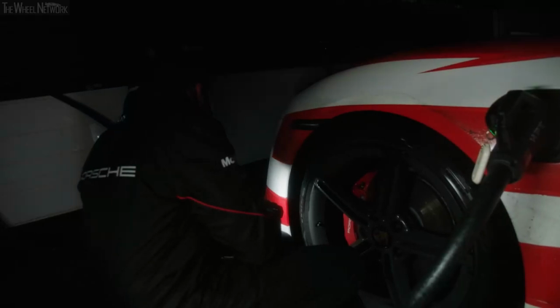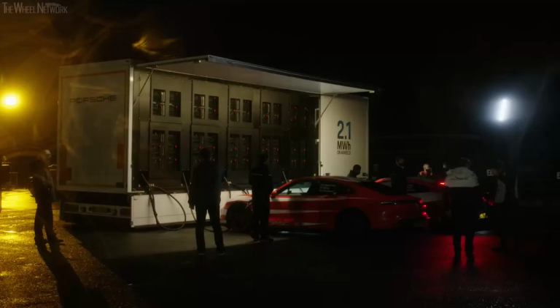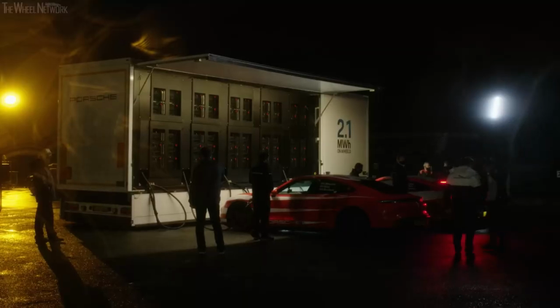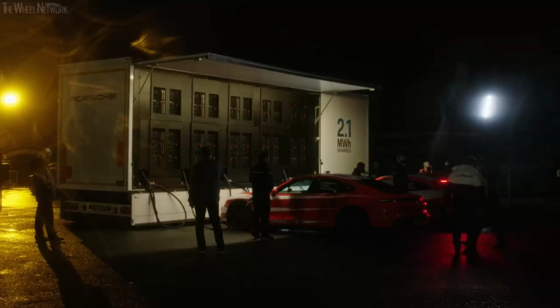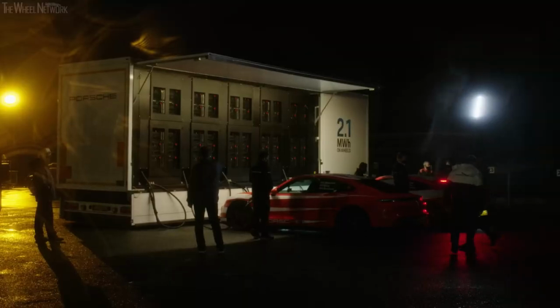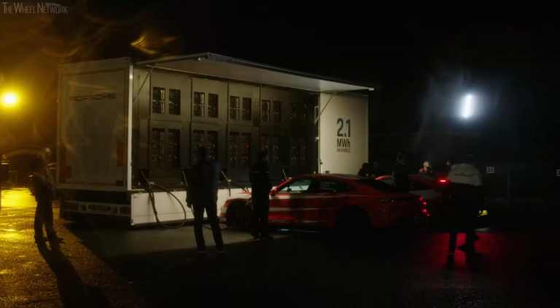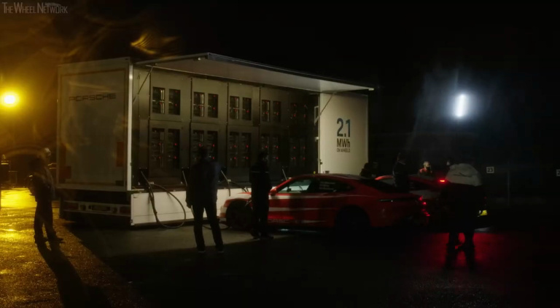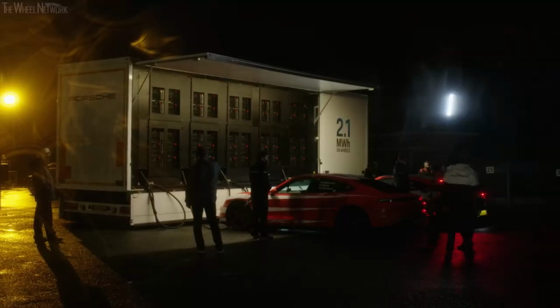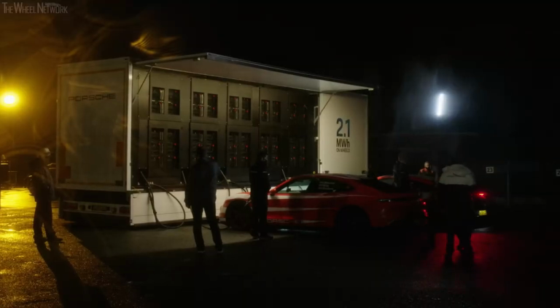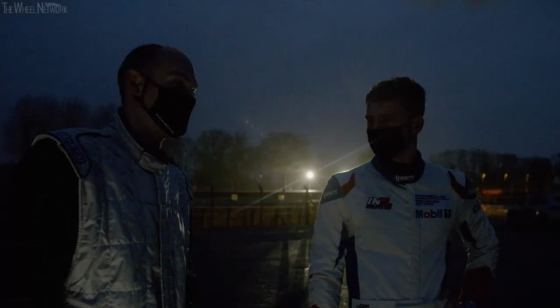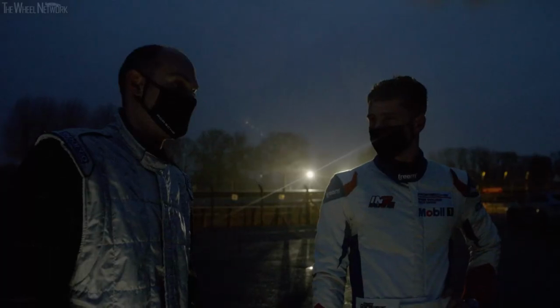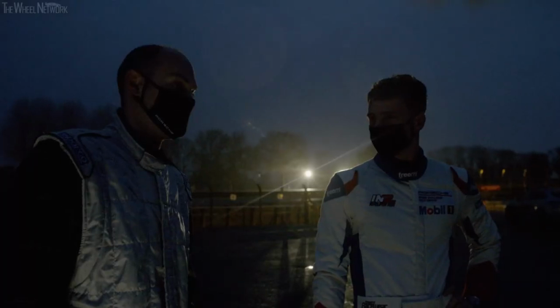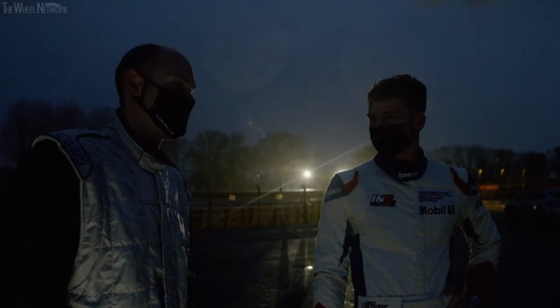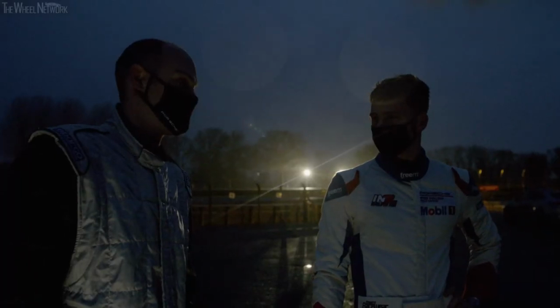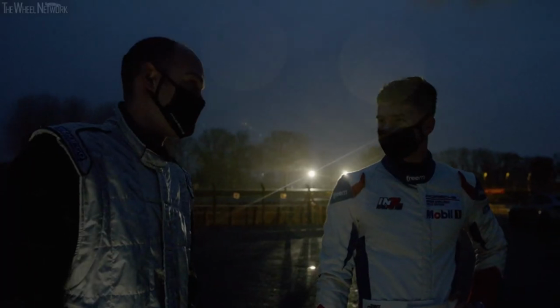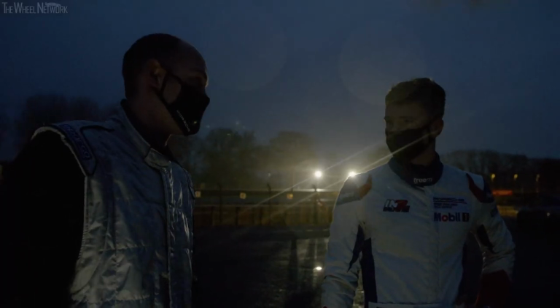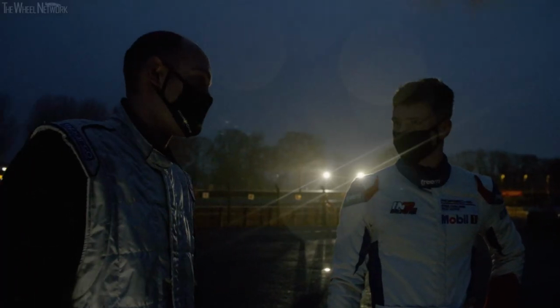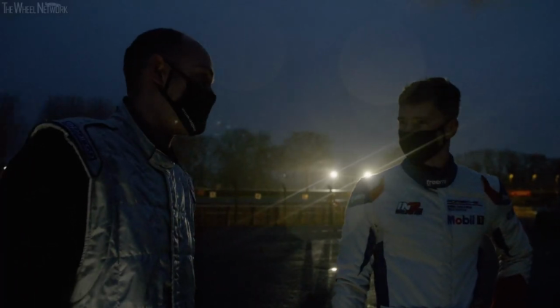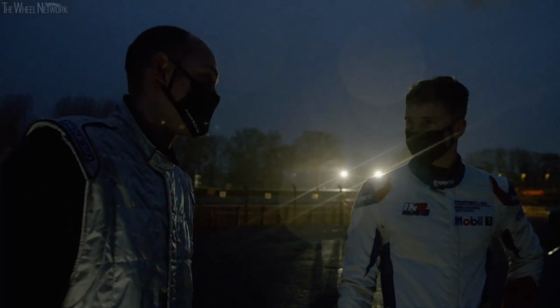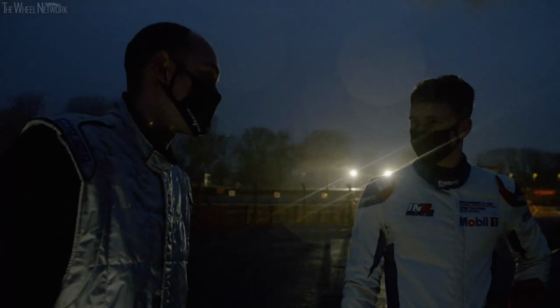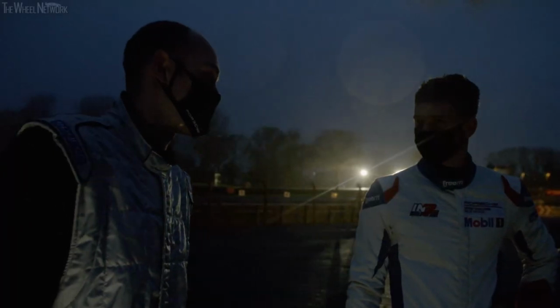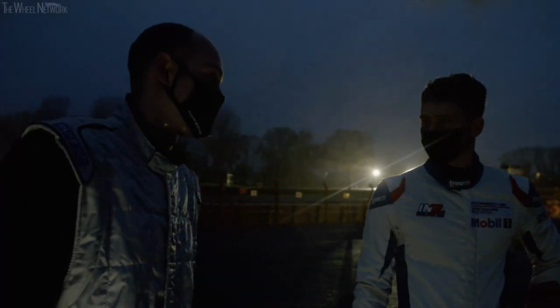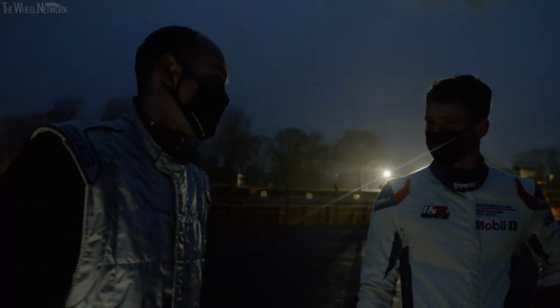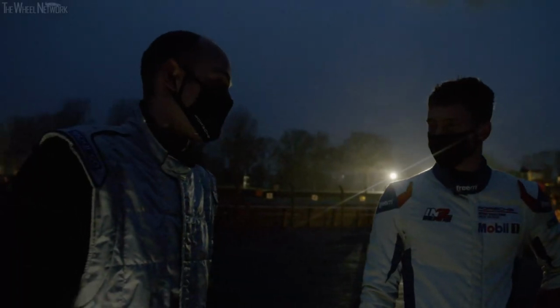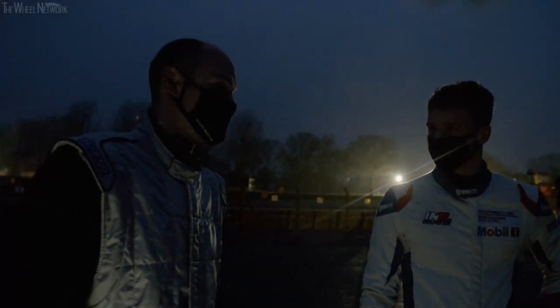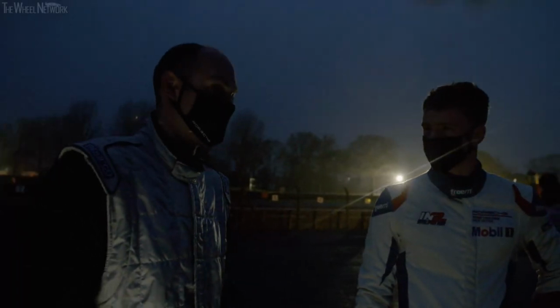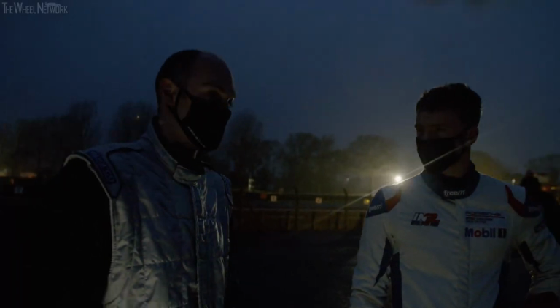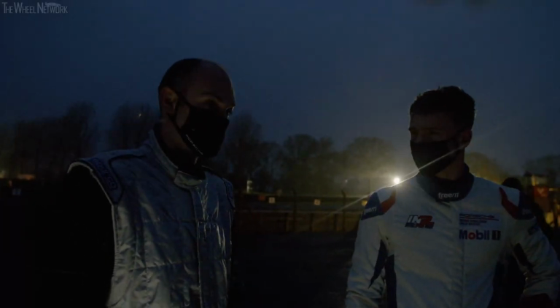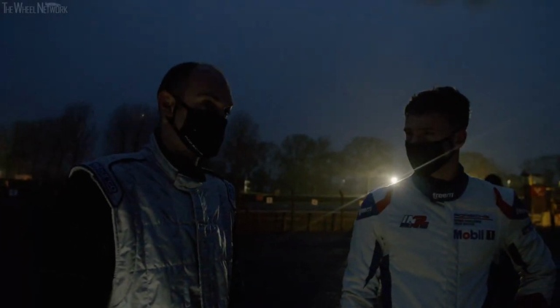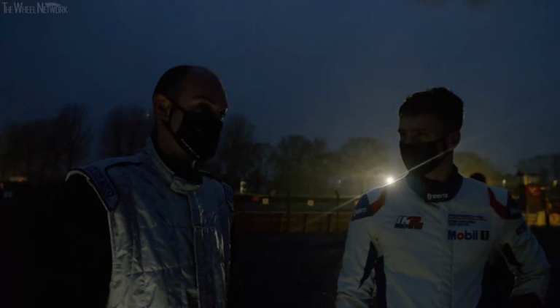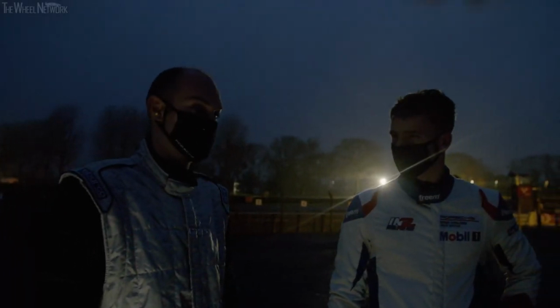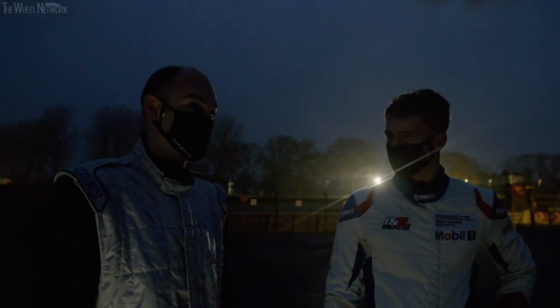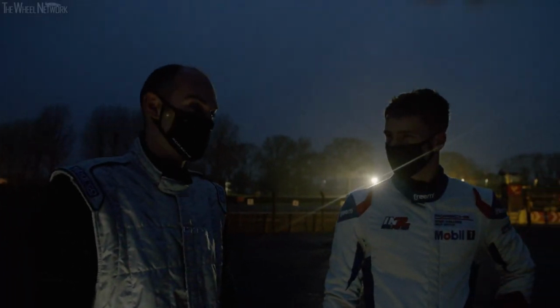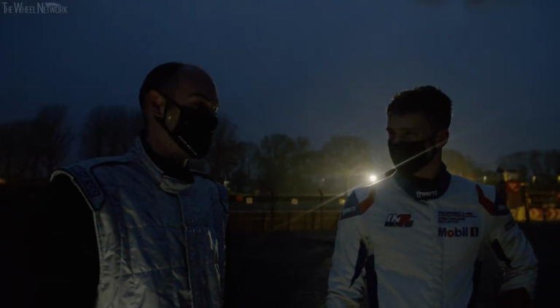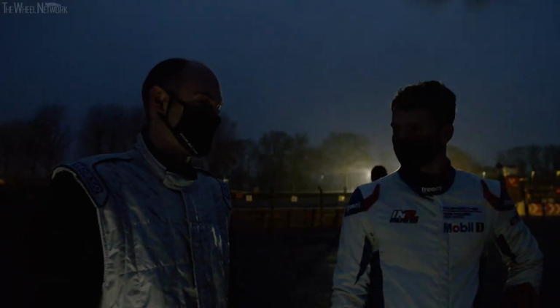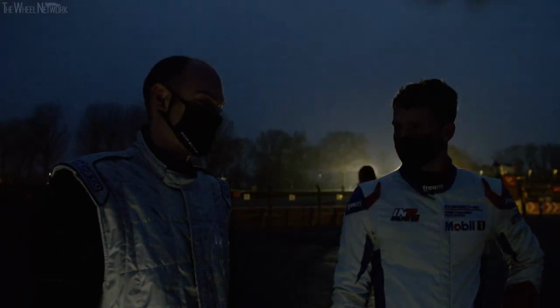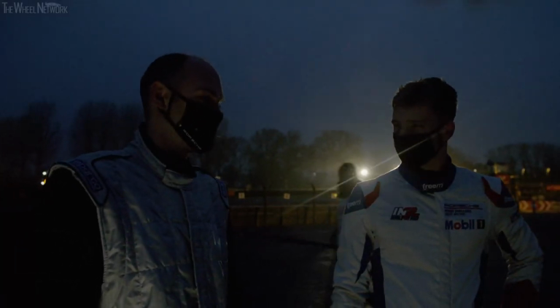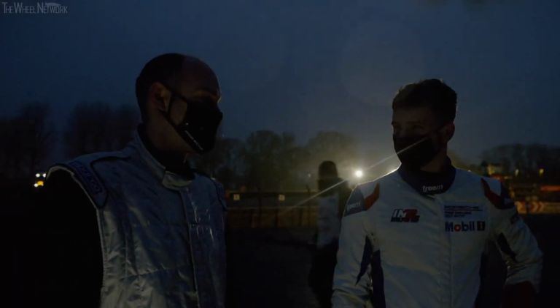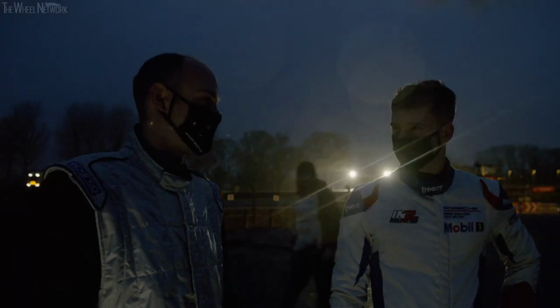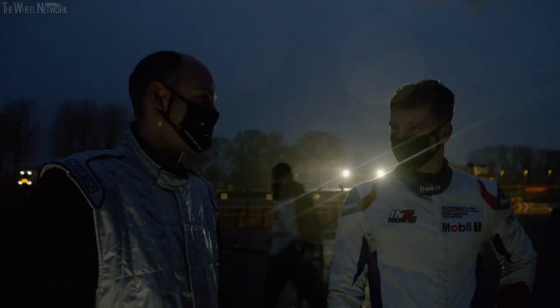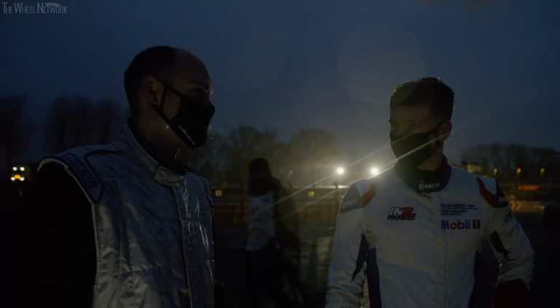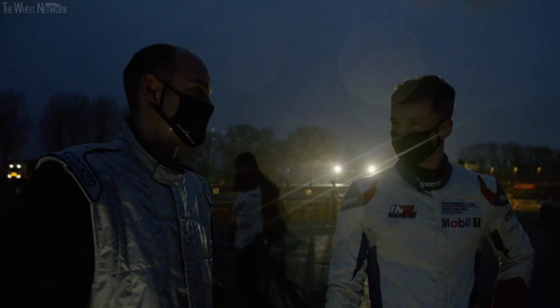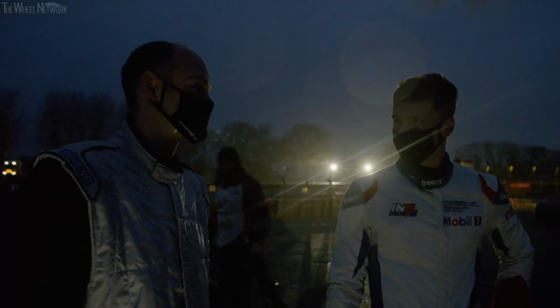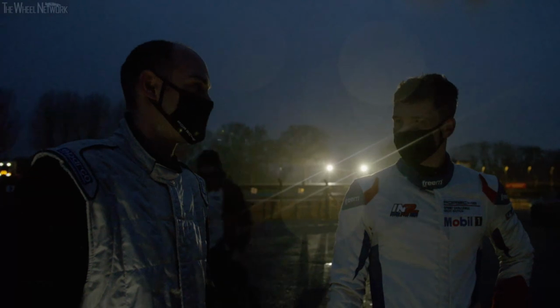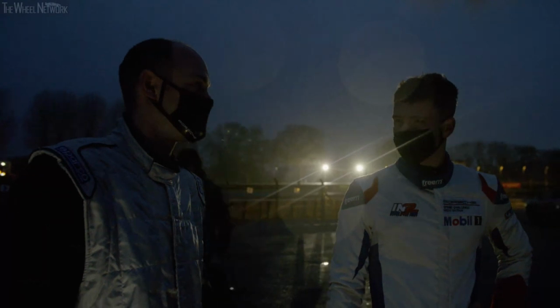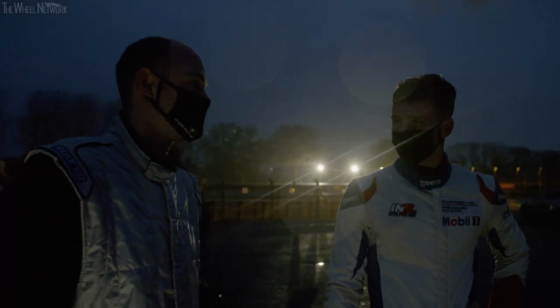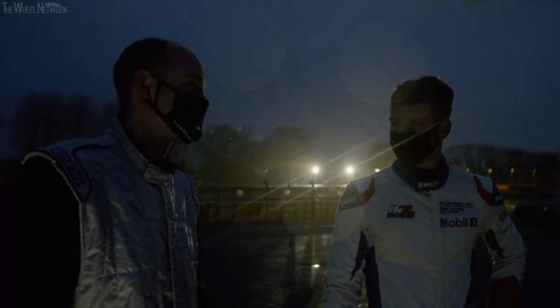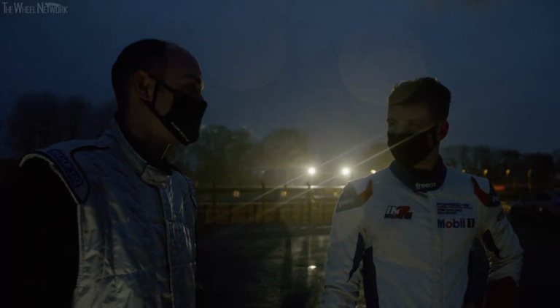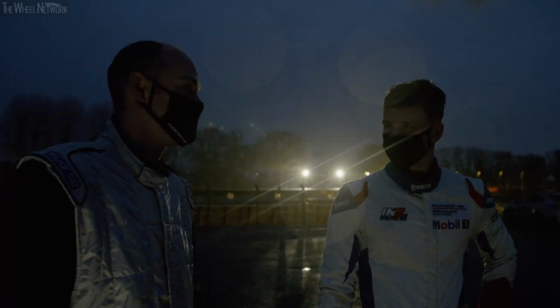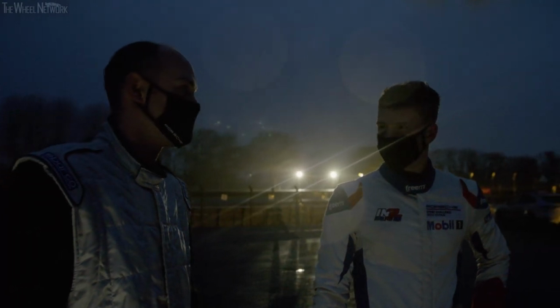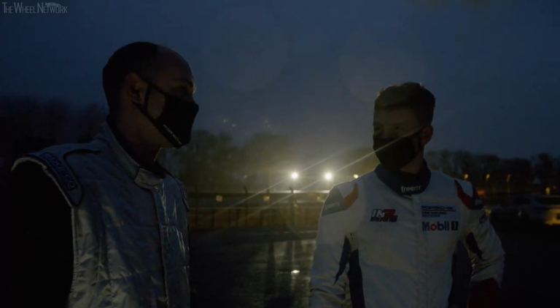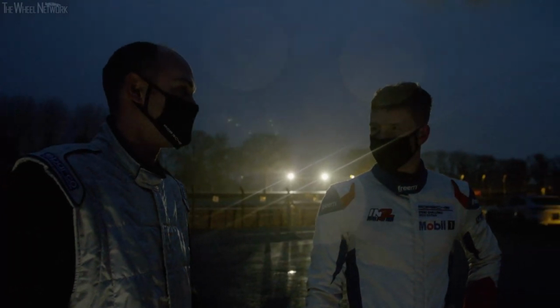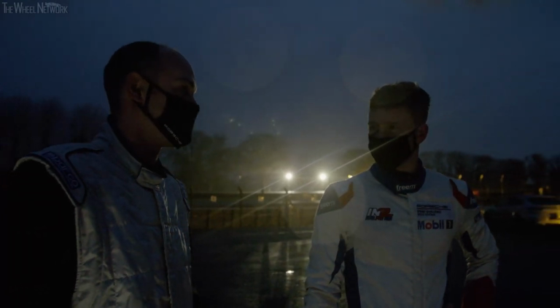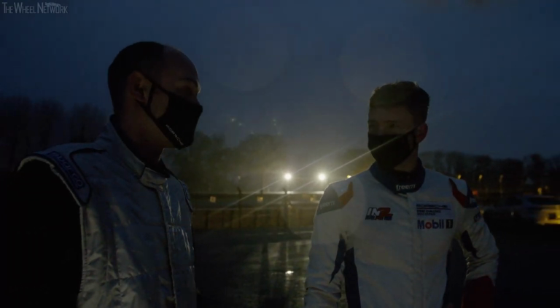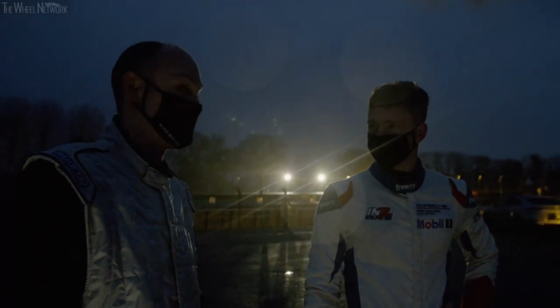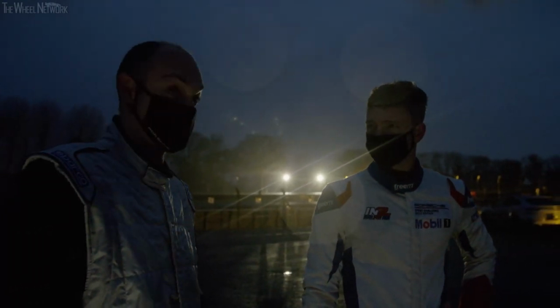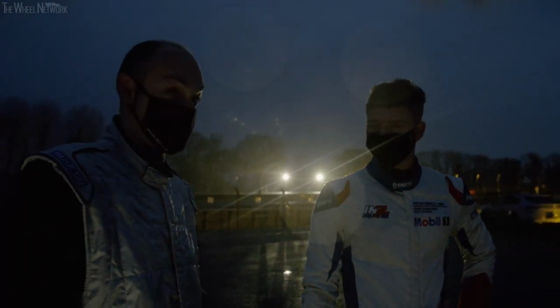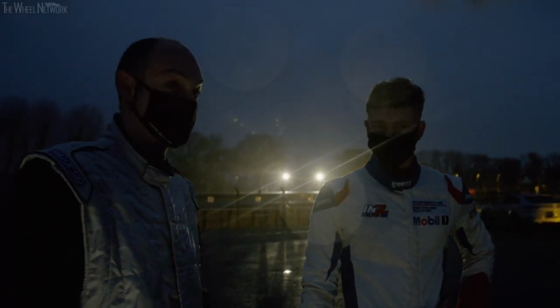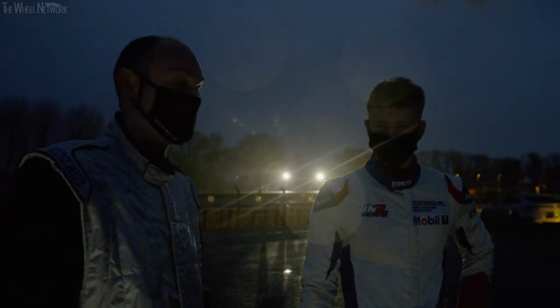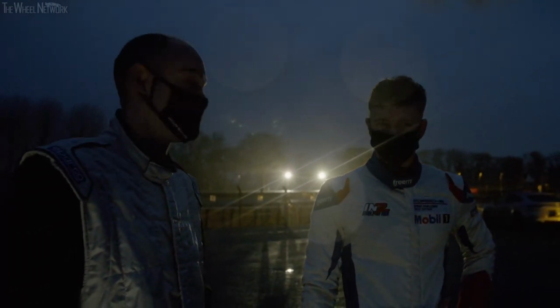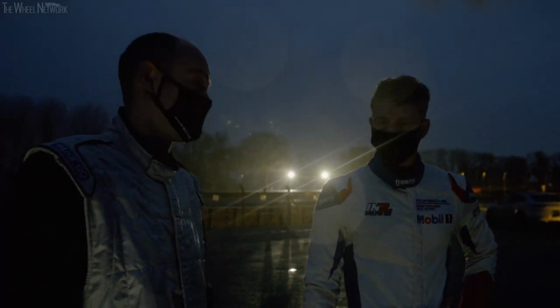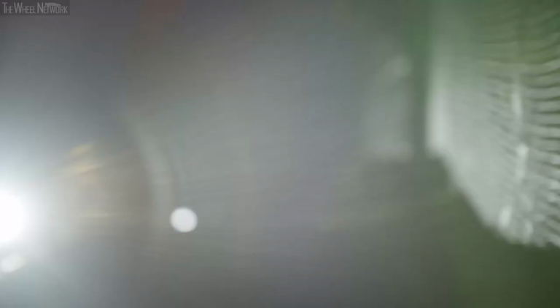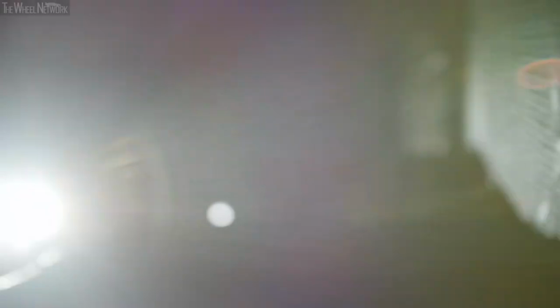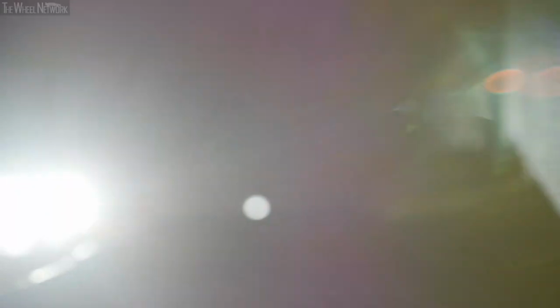To get to the finish, I think it's now two stints — we've got to try and get about 70 laps out of each stint, which is going to be tough in these conditions.